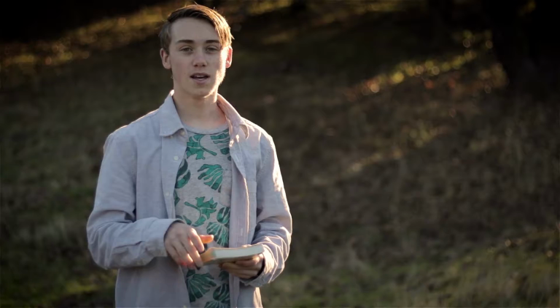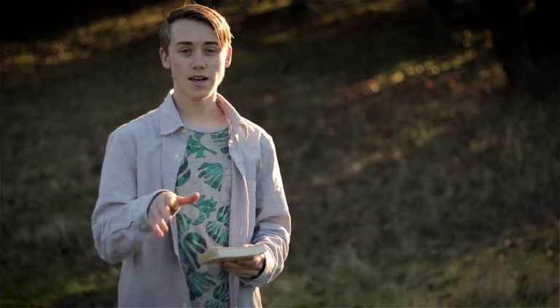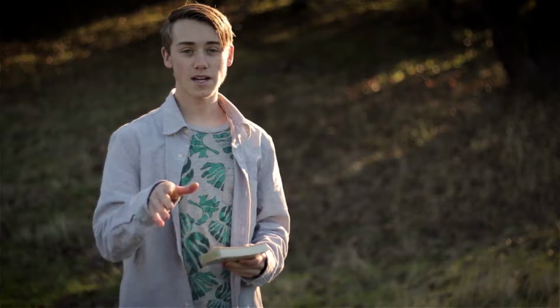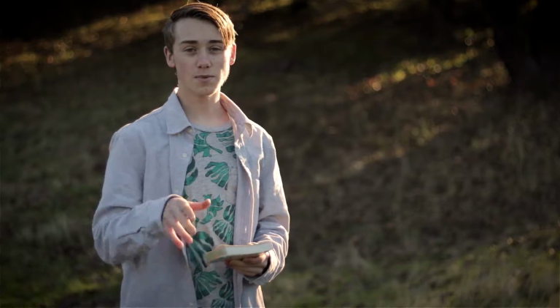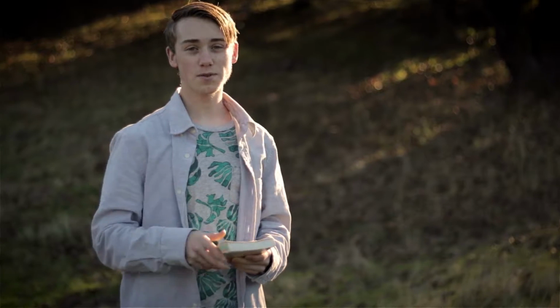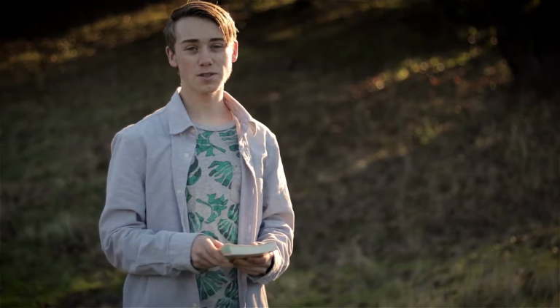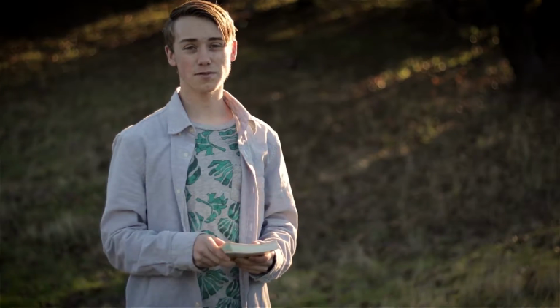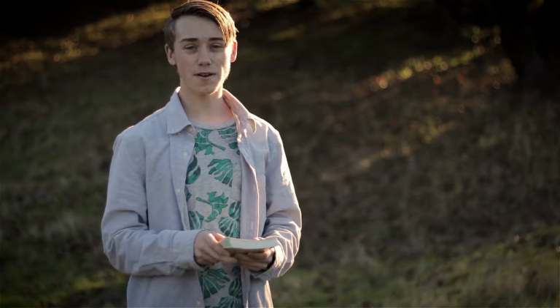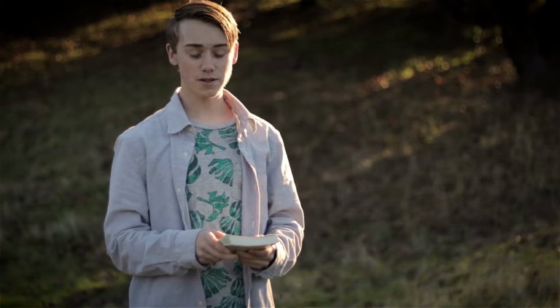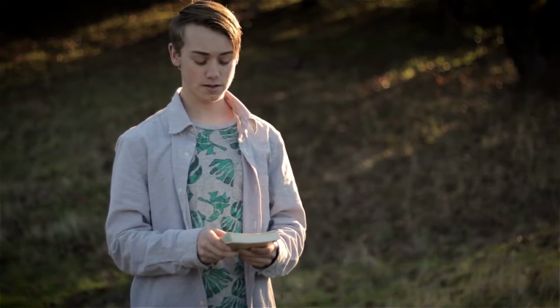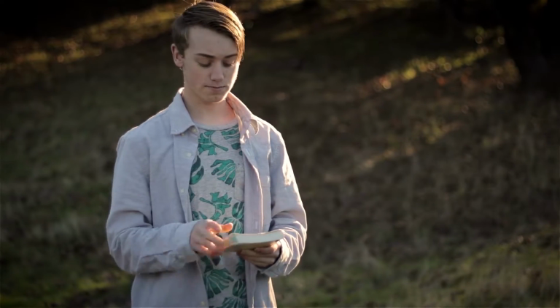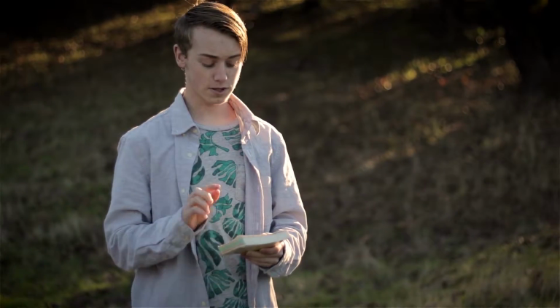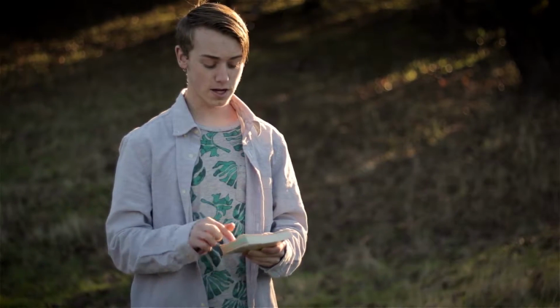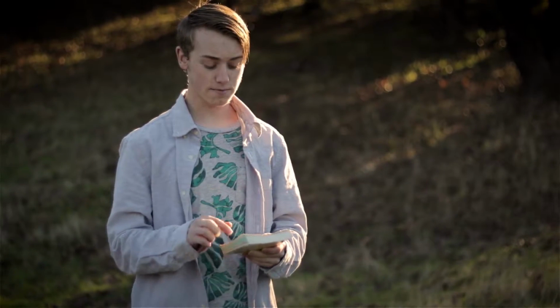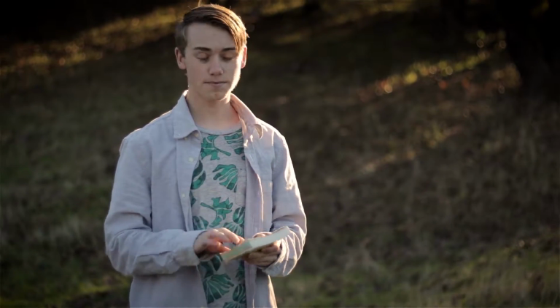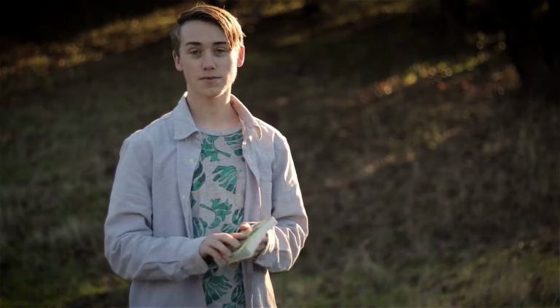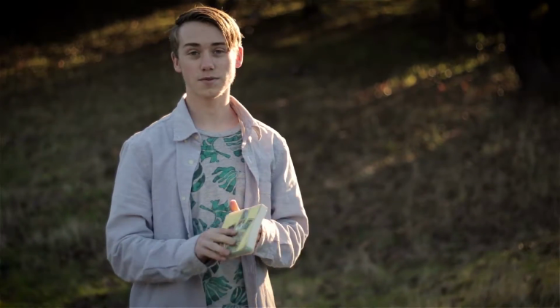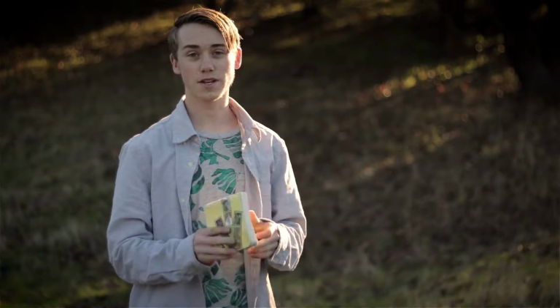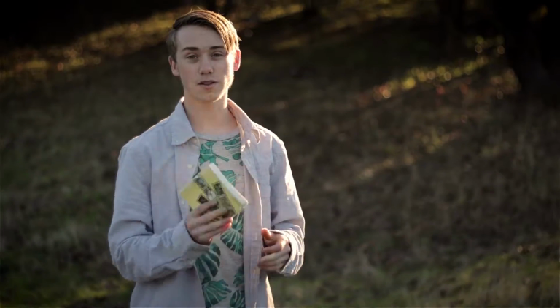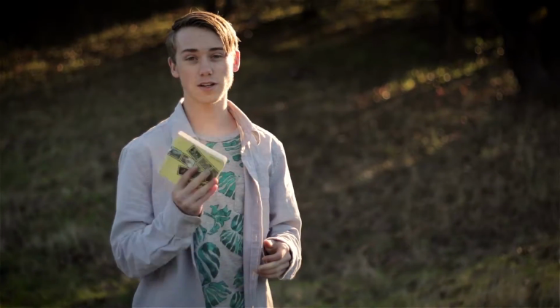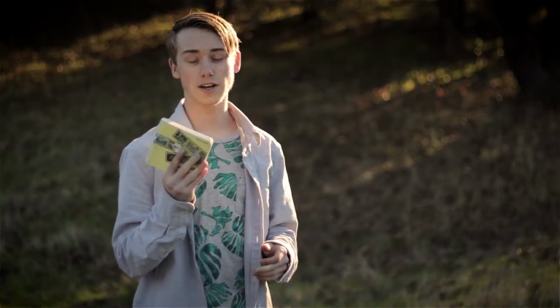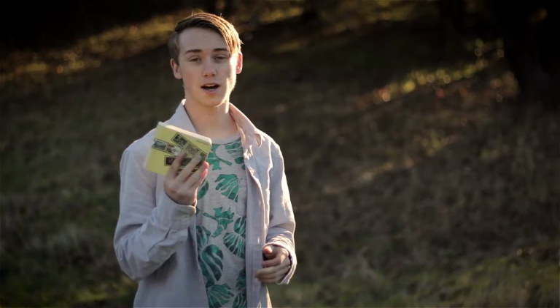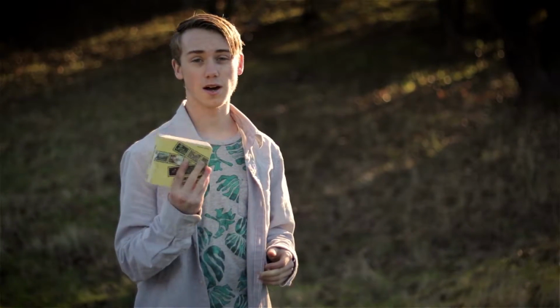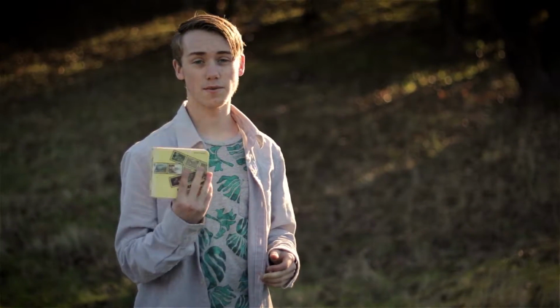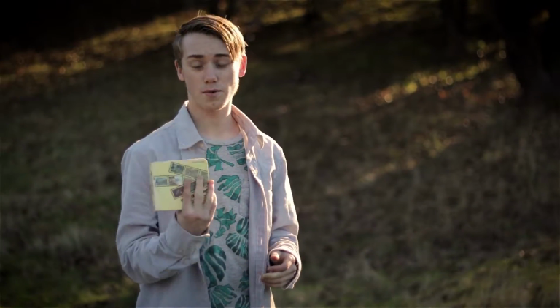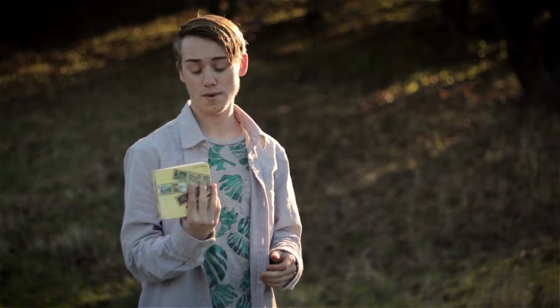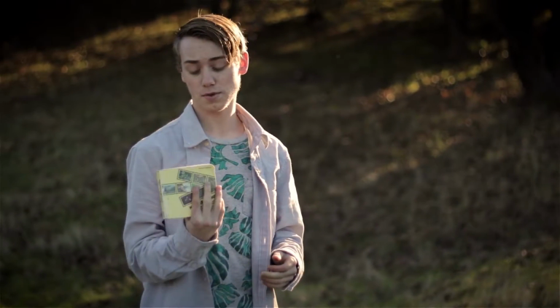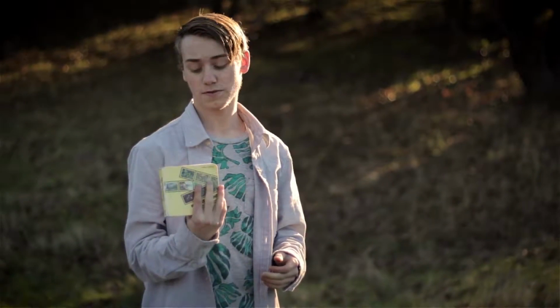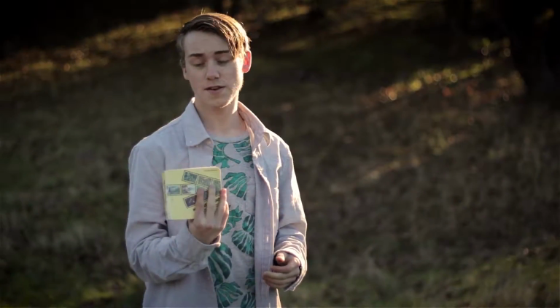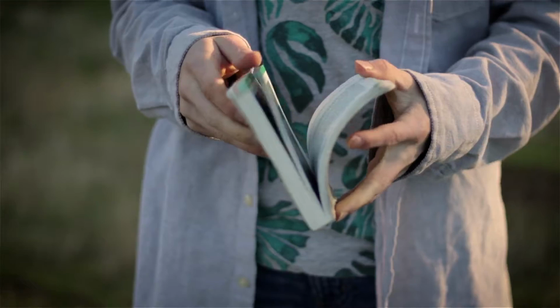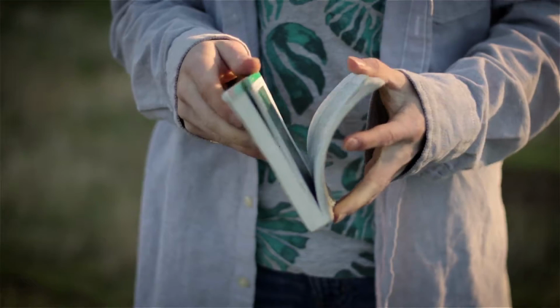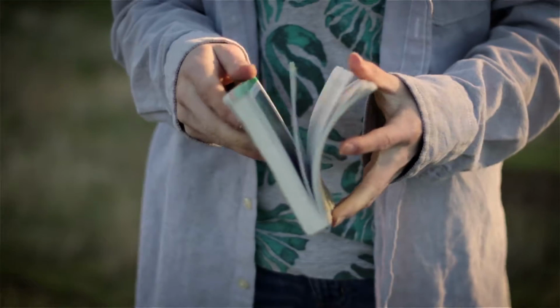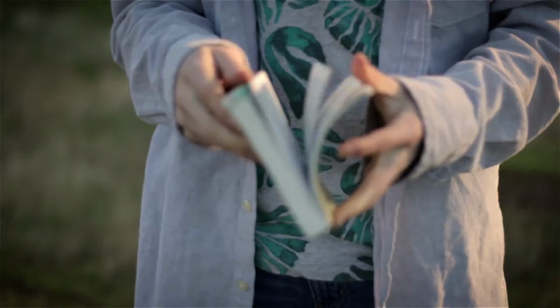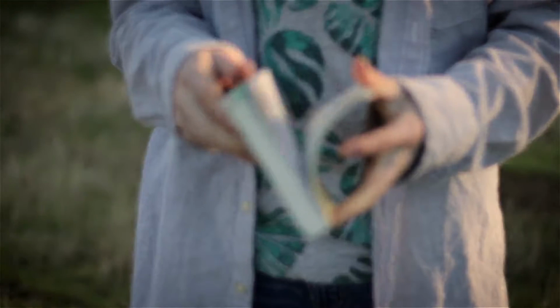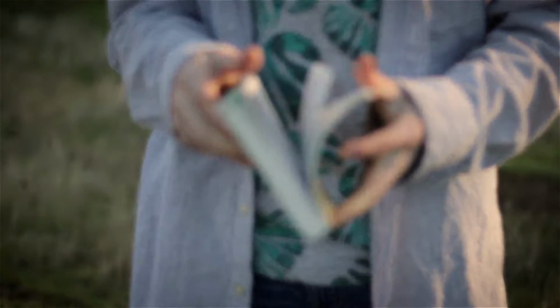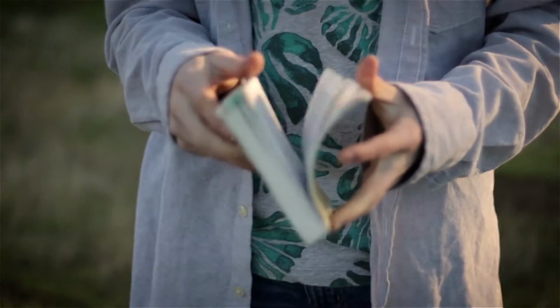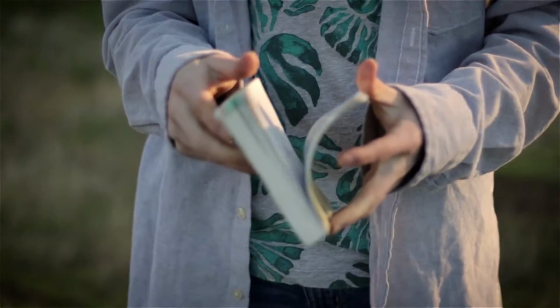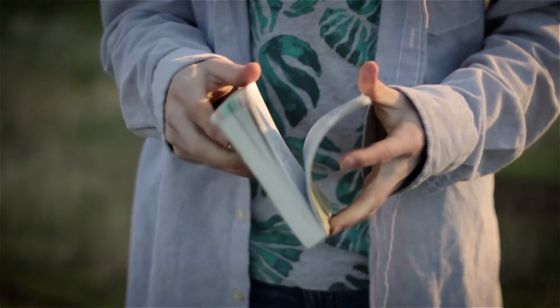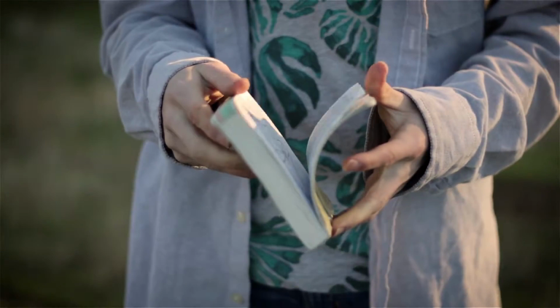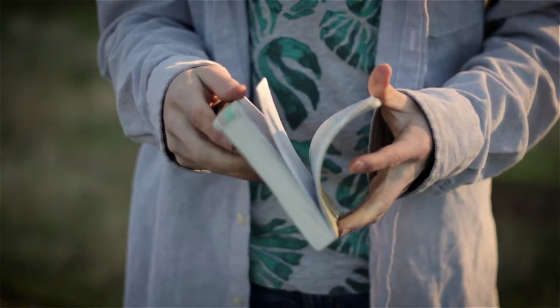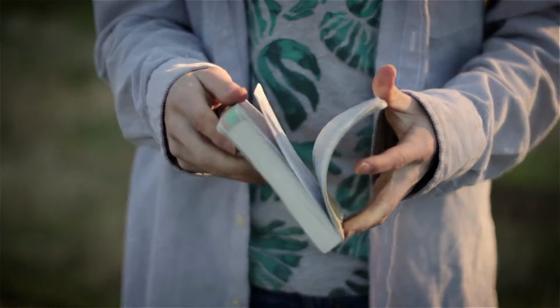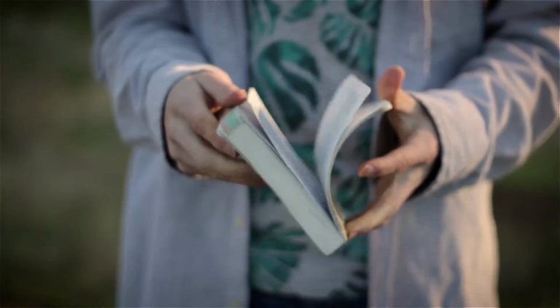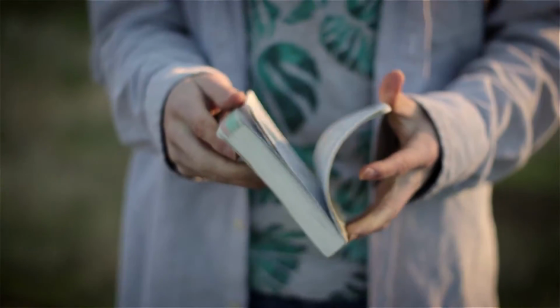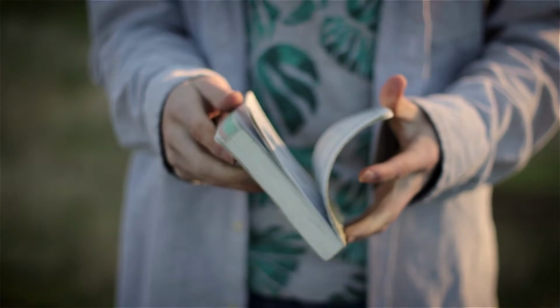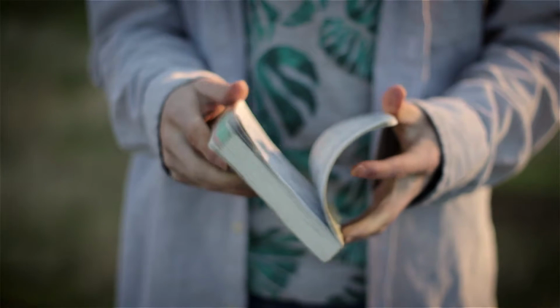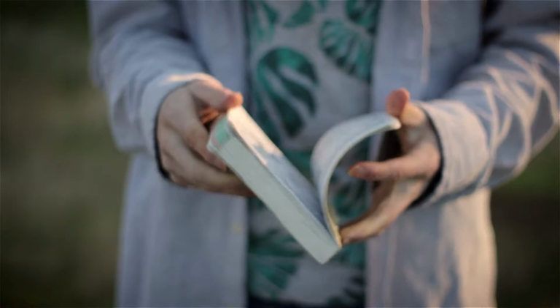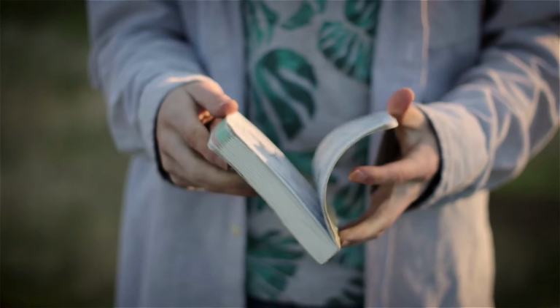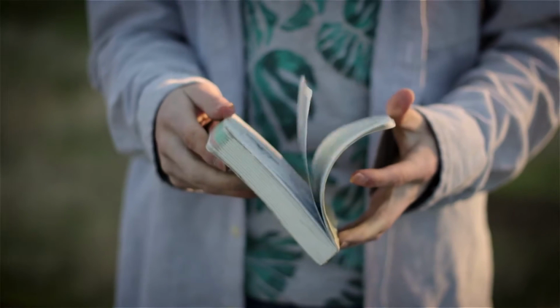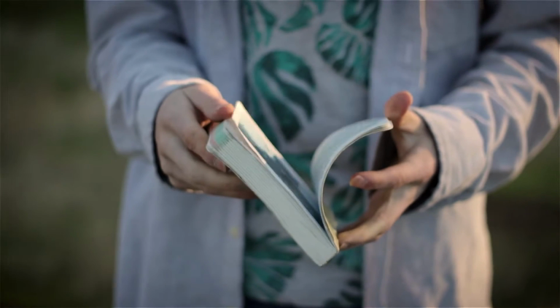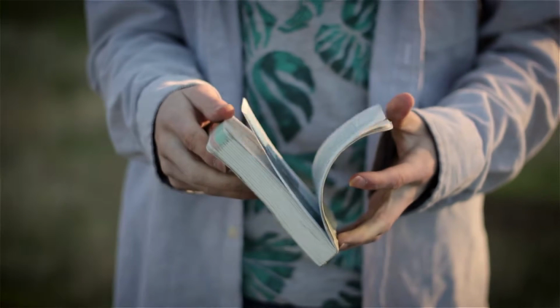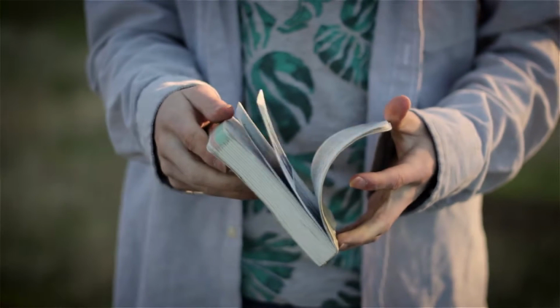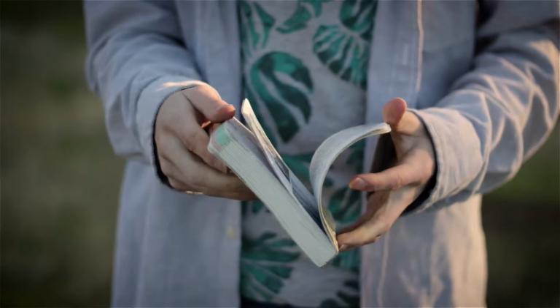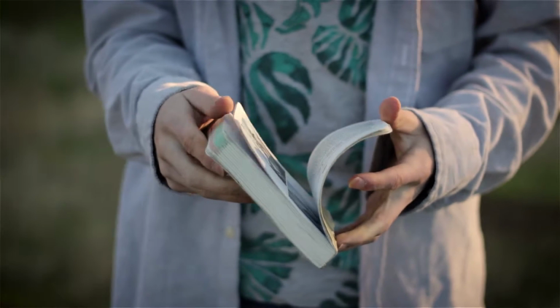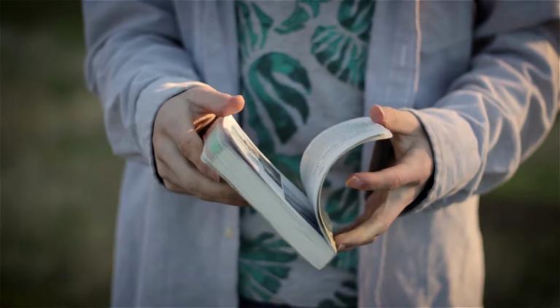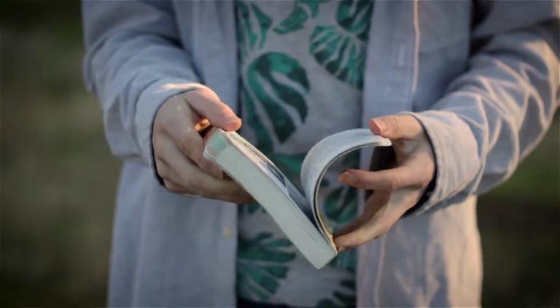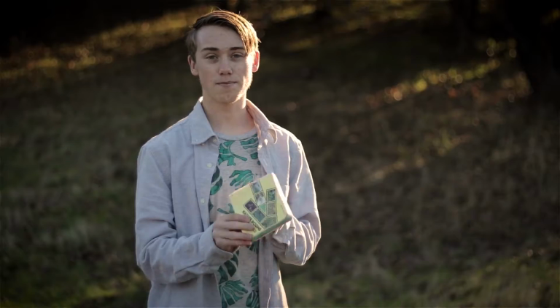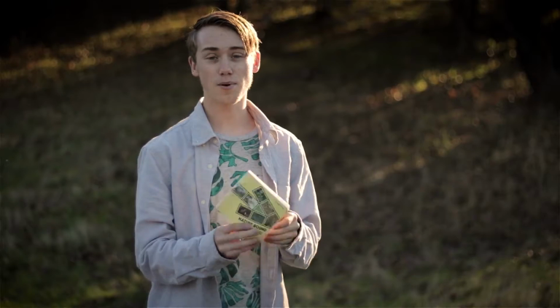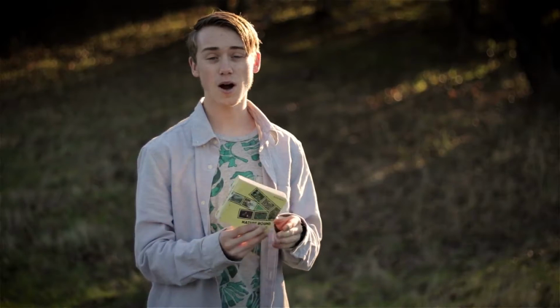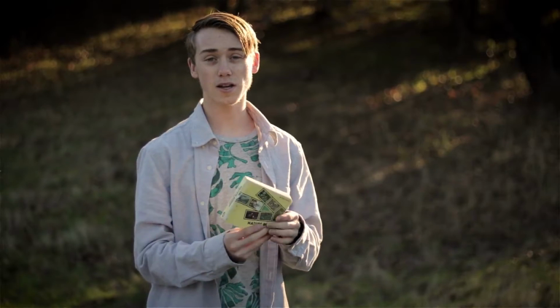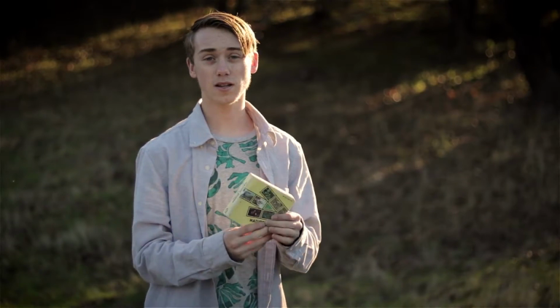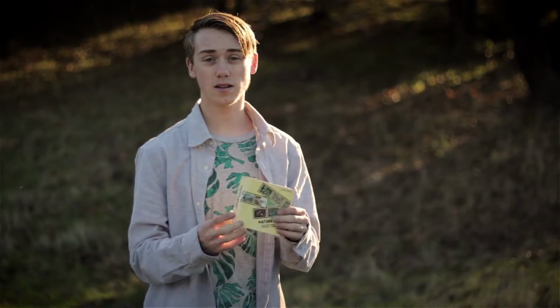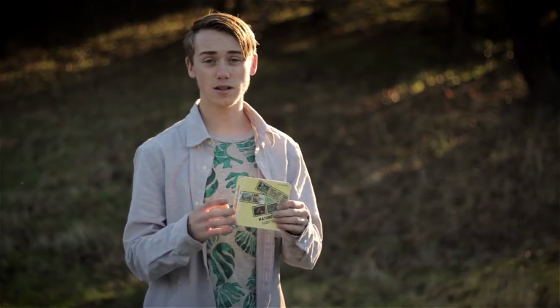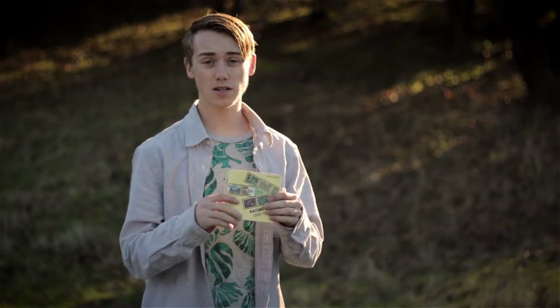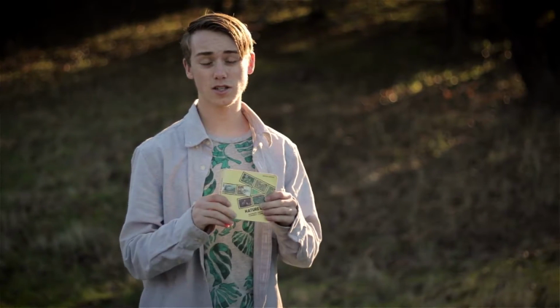Hey guys, welcome to Survivalist. Today I'm going to take a look at one of my most favorite books. I always have this in my backpack. This is Naturebound Pocket Edition.